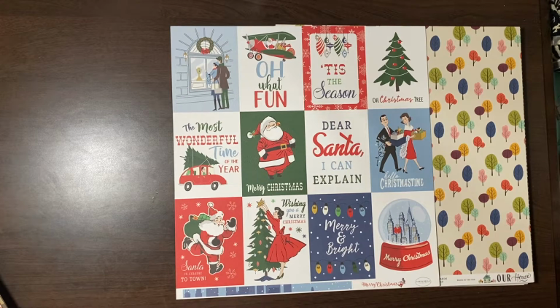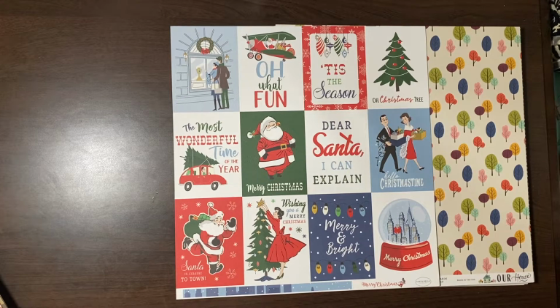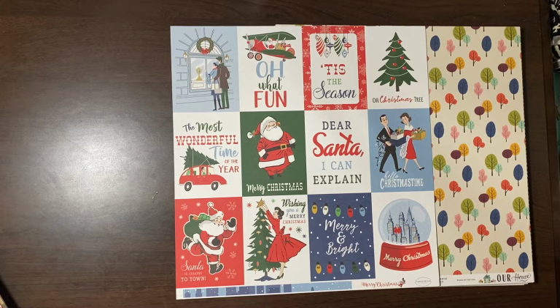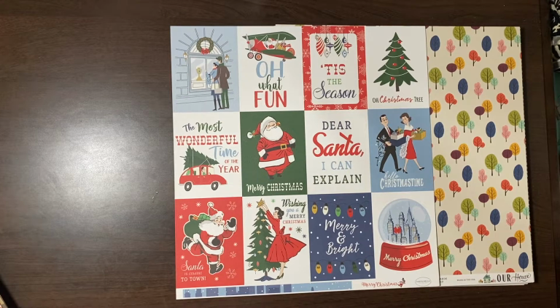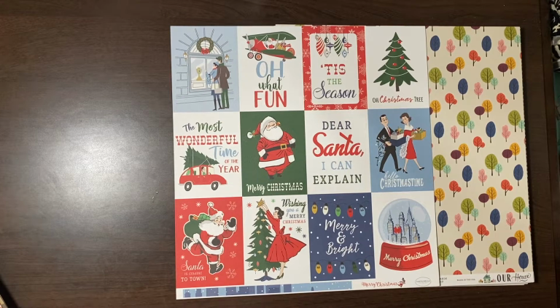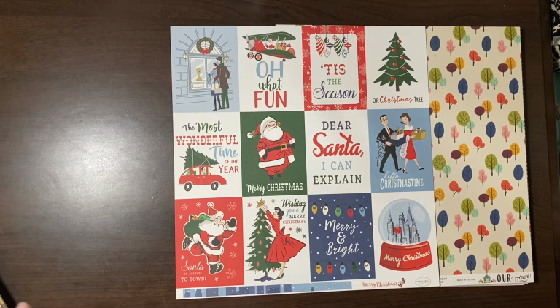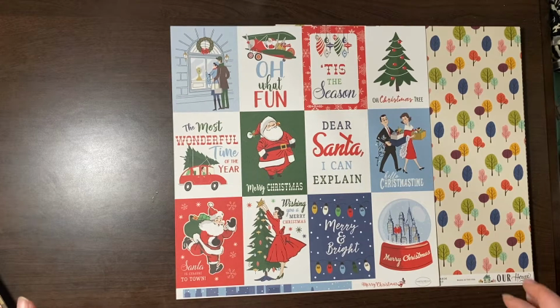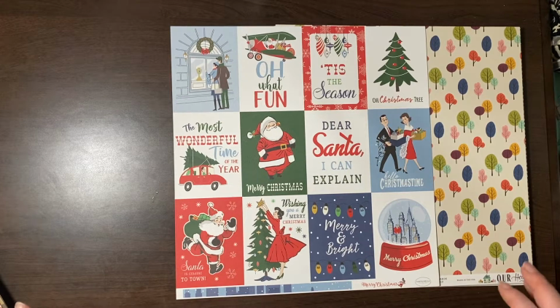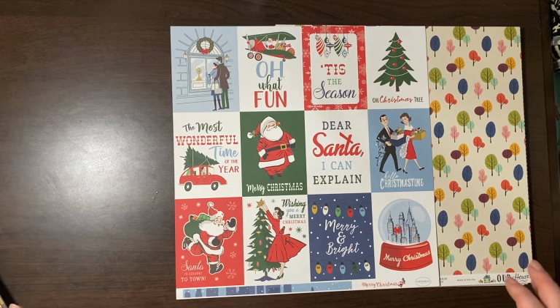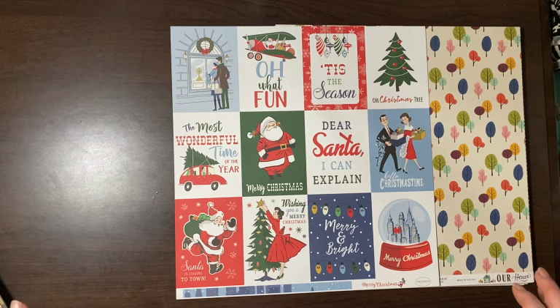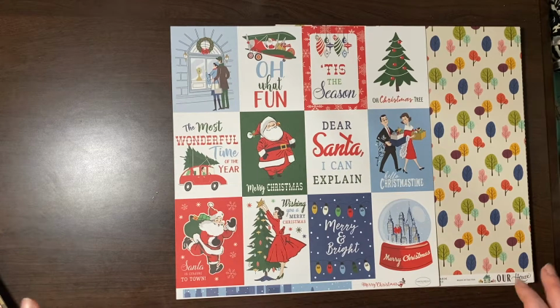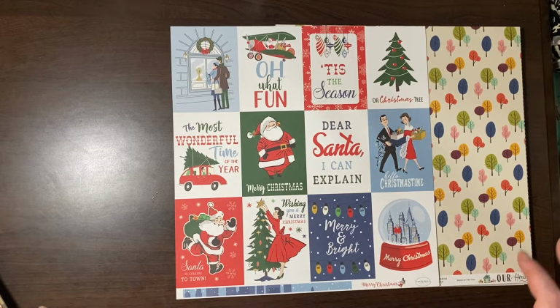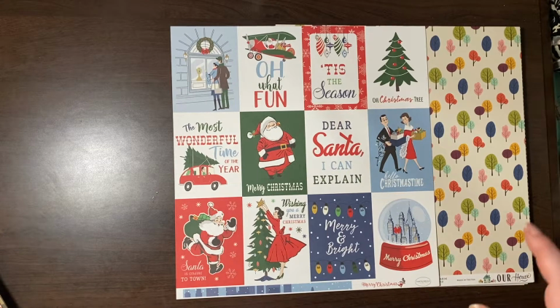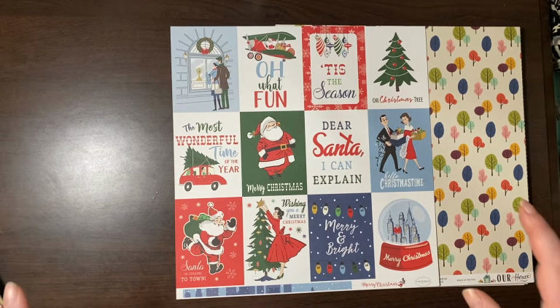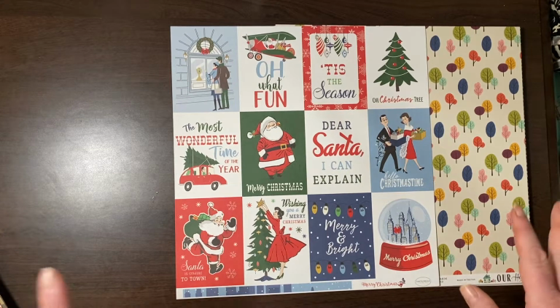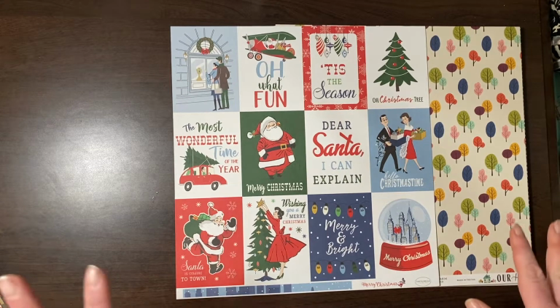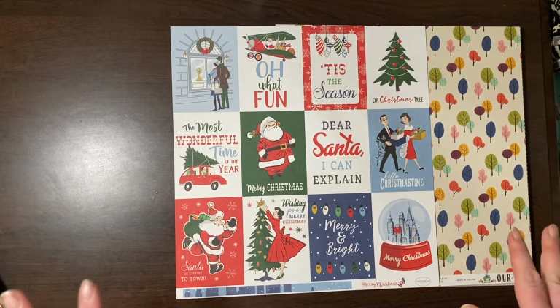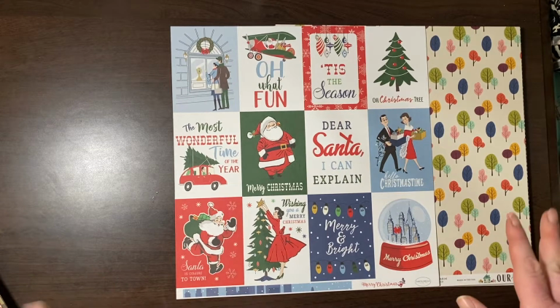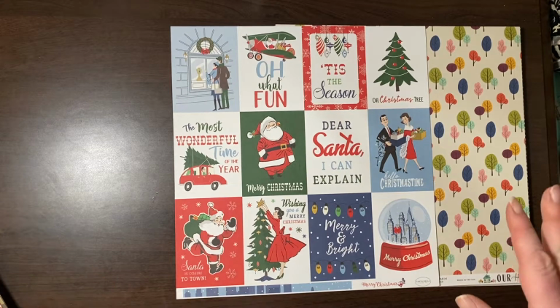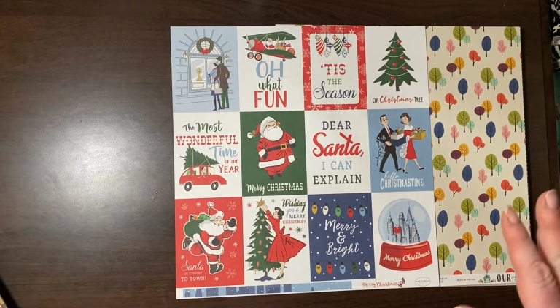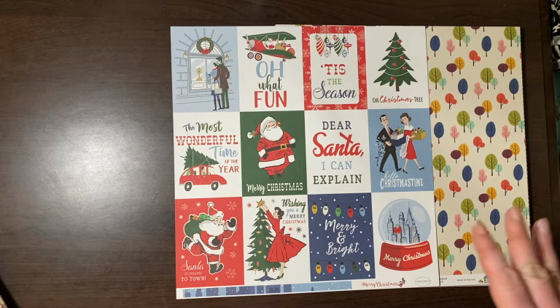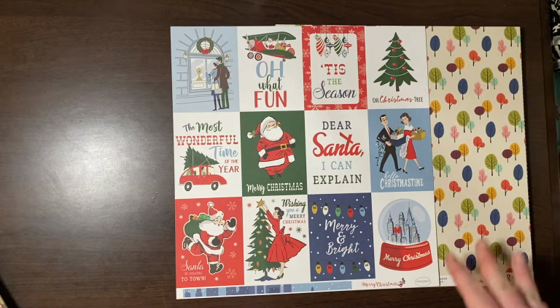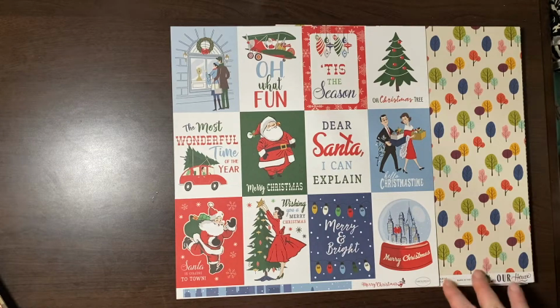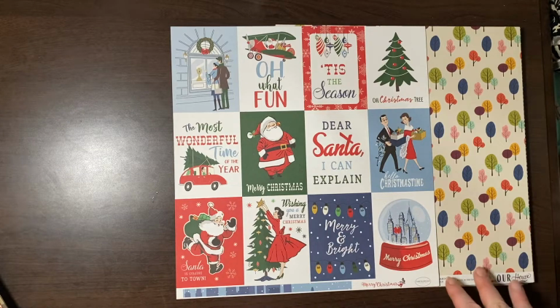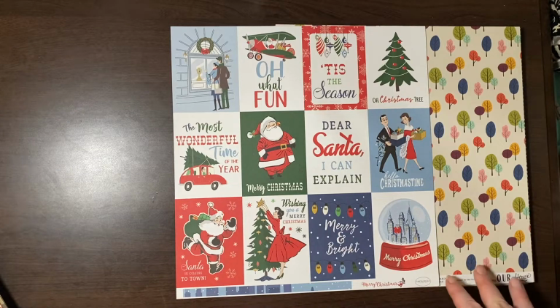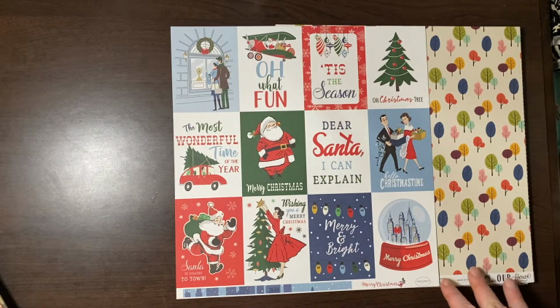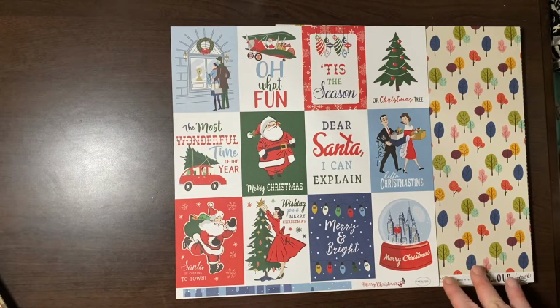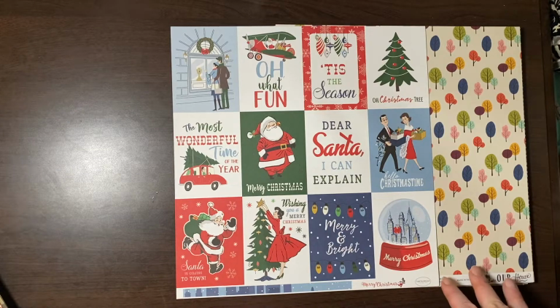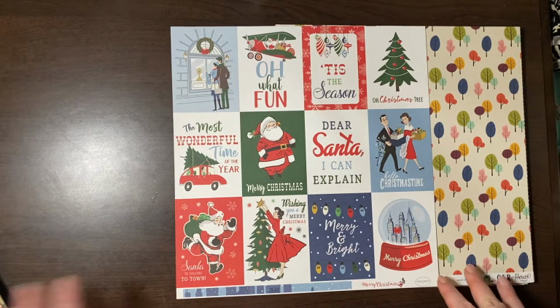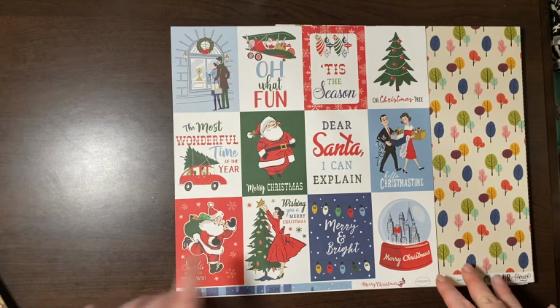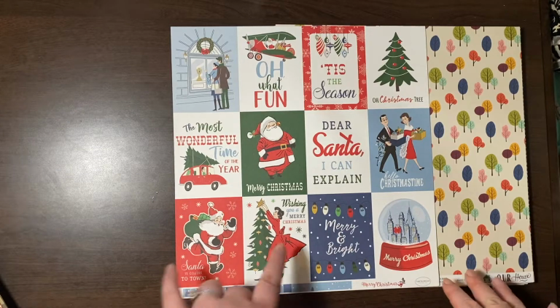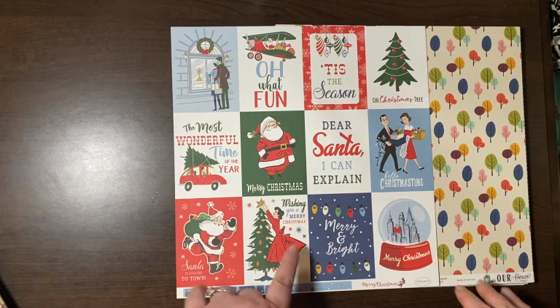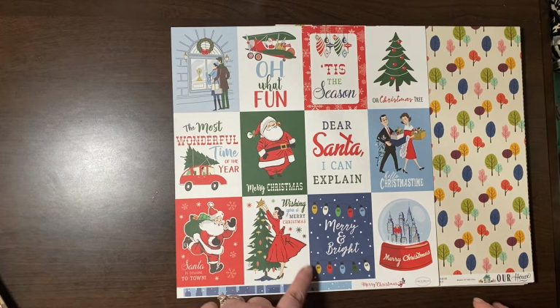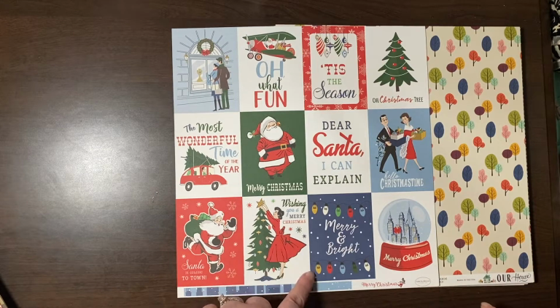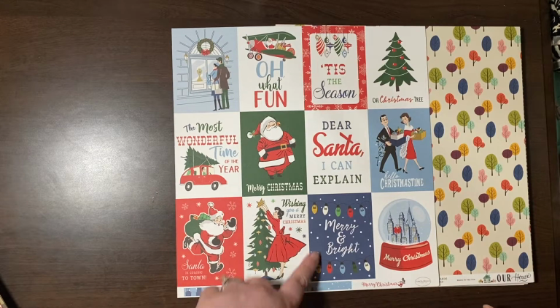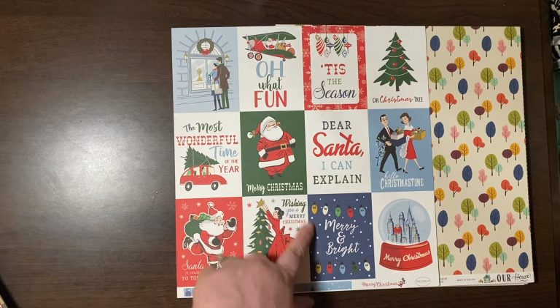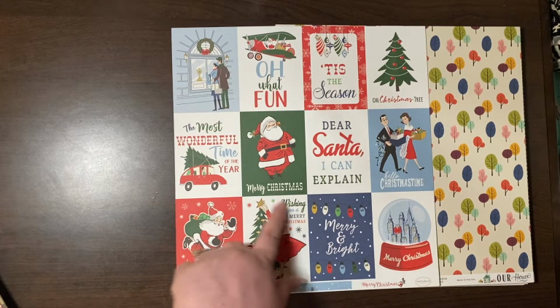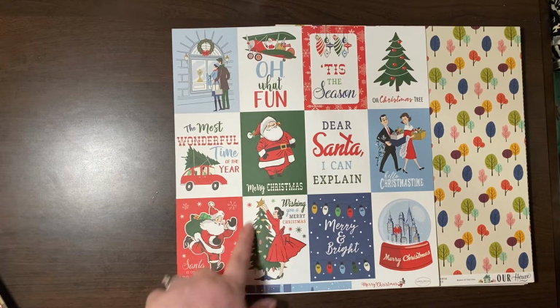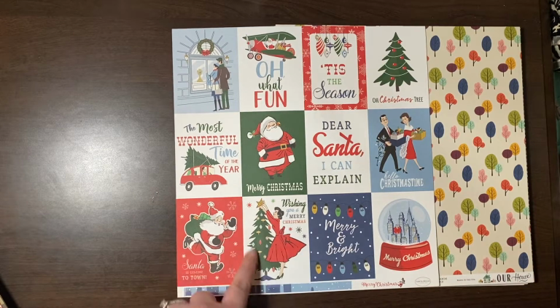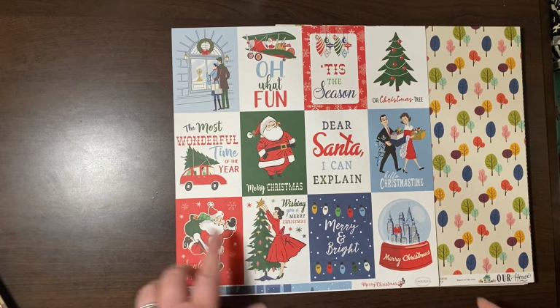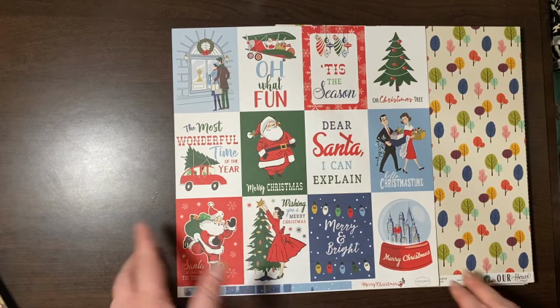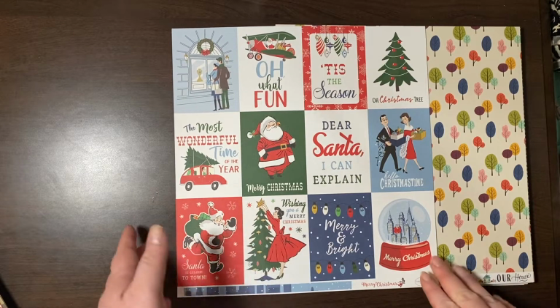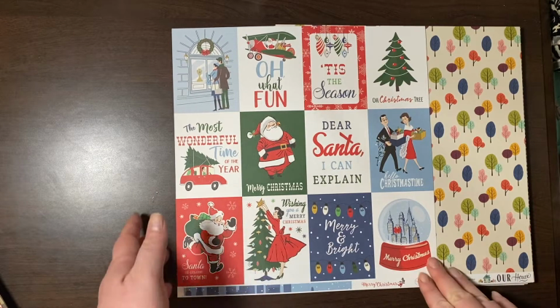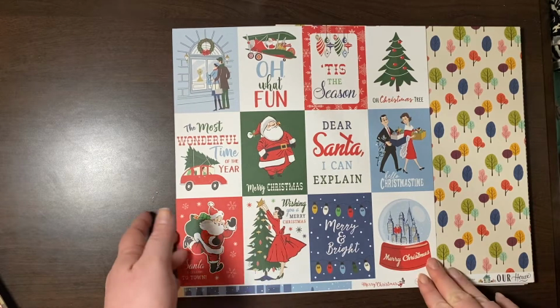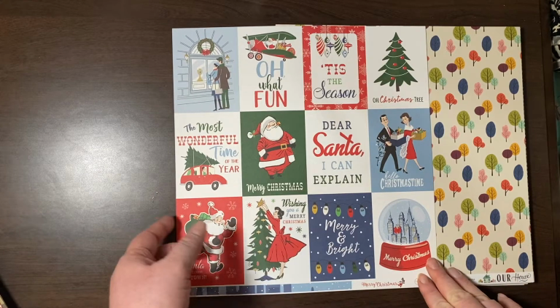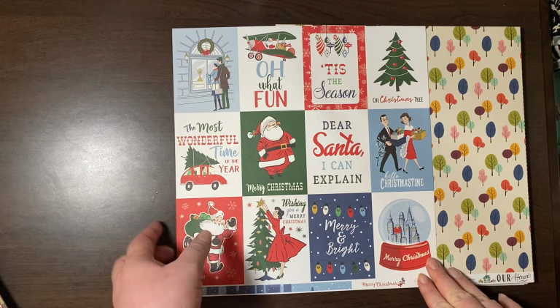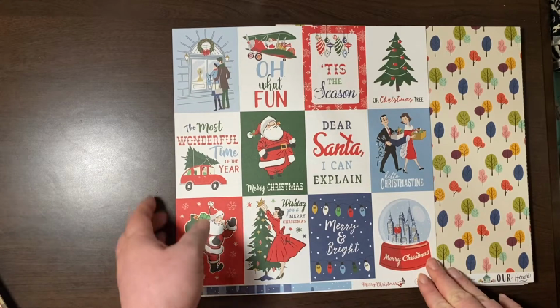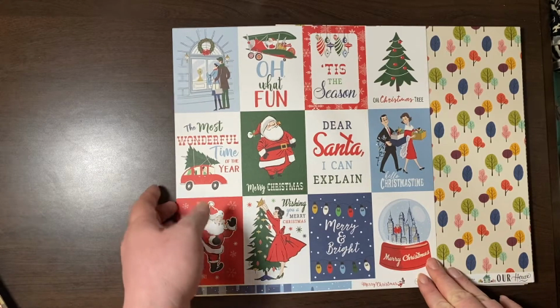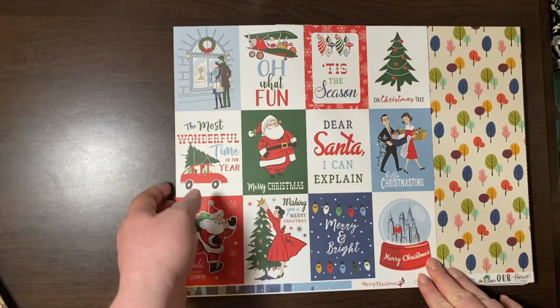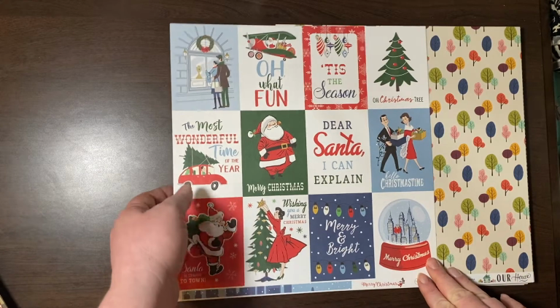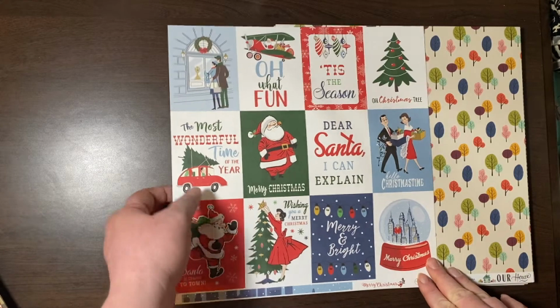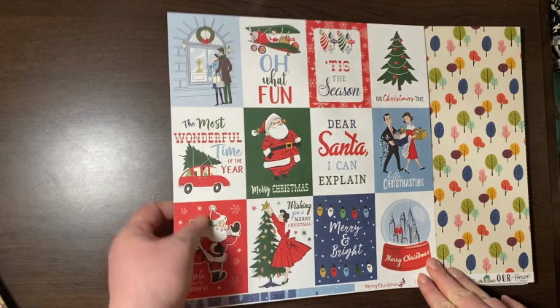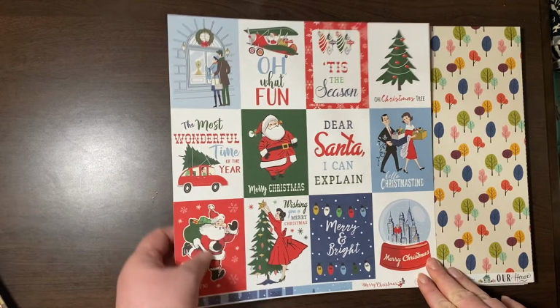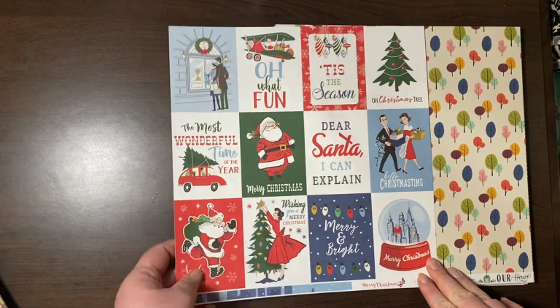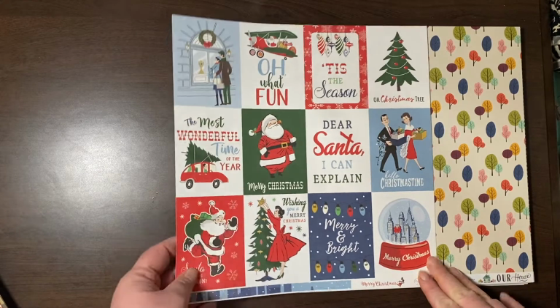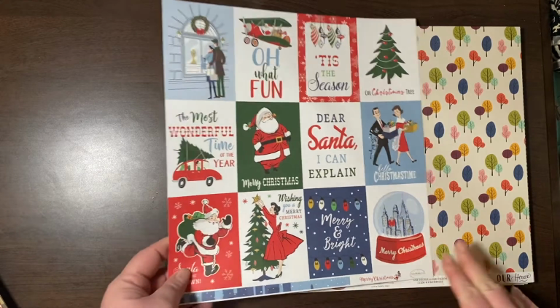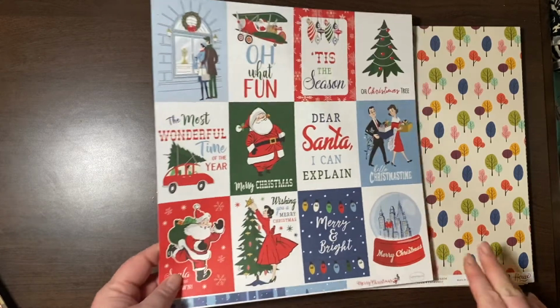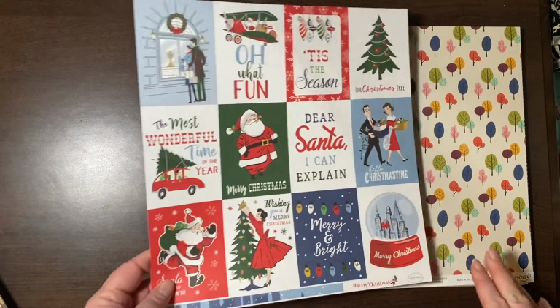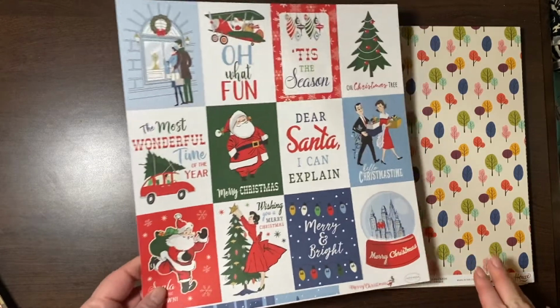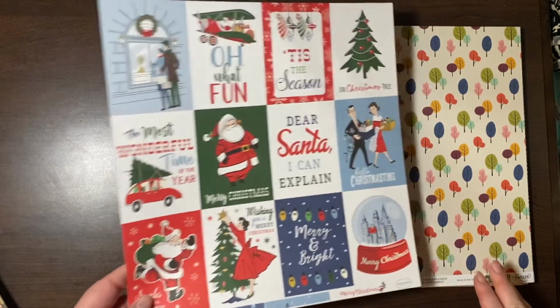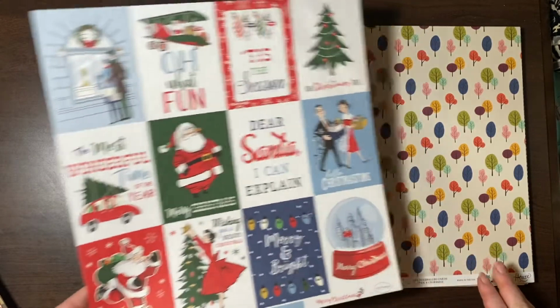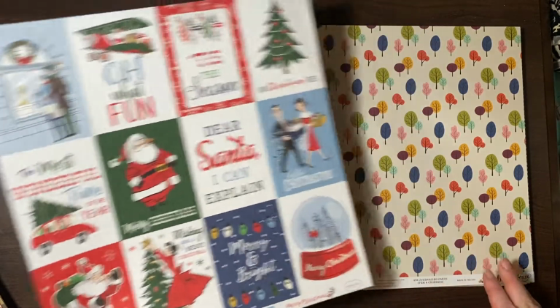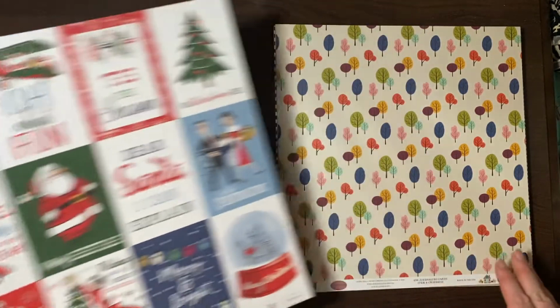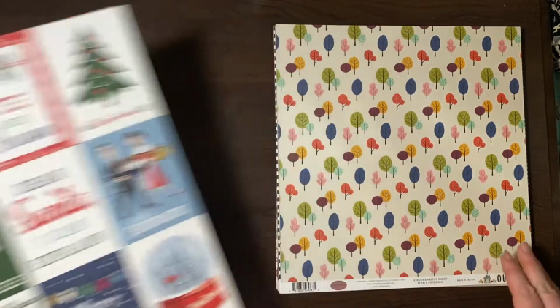Retro design — I liked it. I preferred A Very Merry Christmas, but this is very cute. I don't think I bought the collection pack to this.